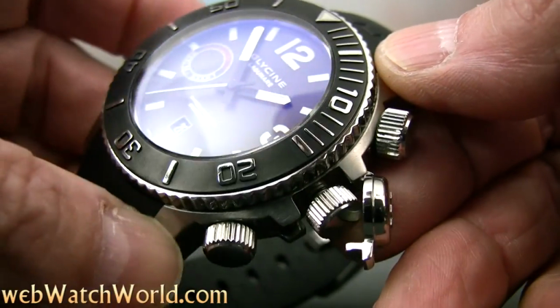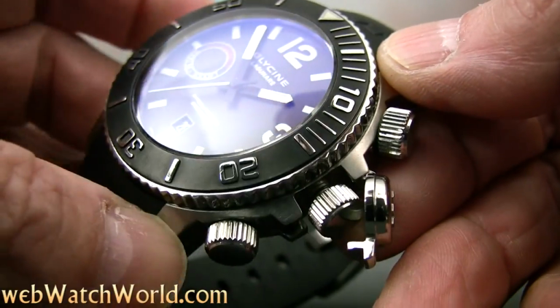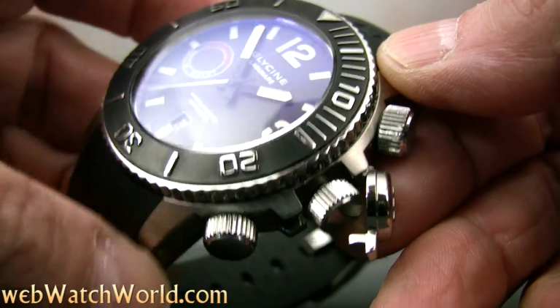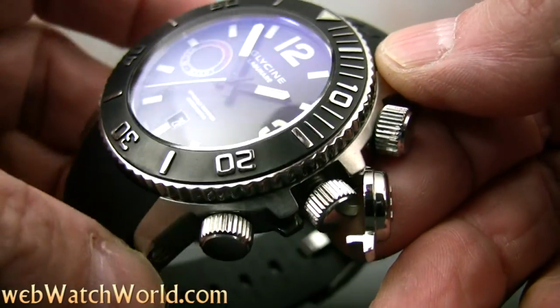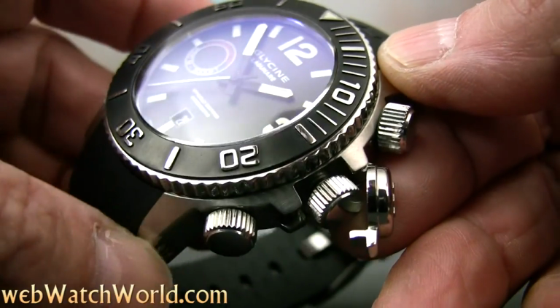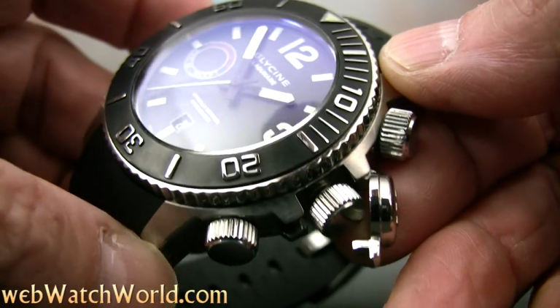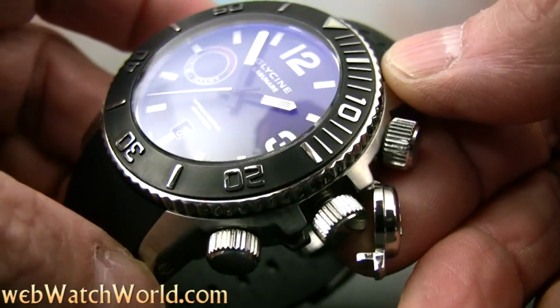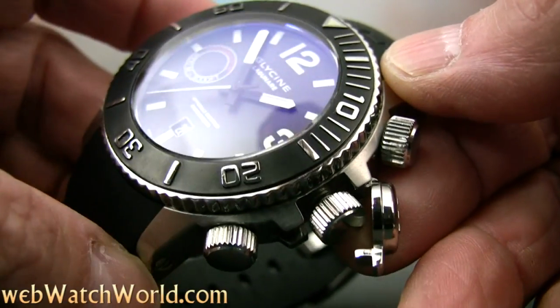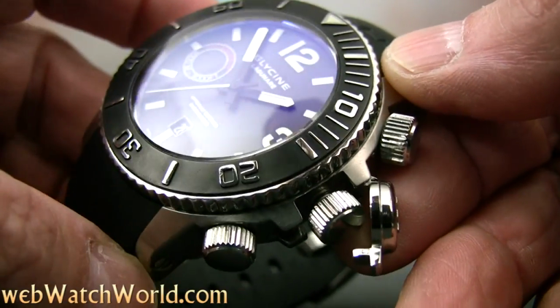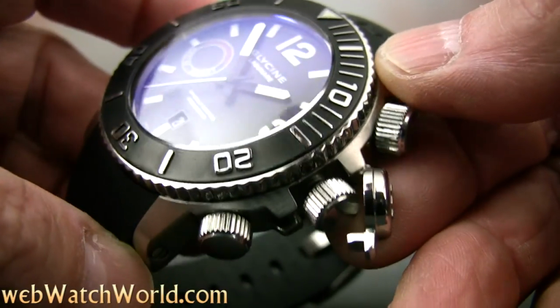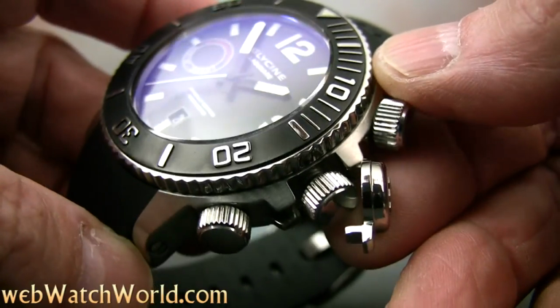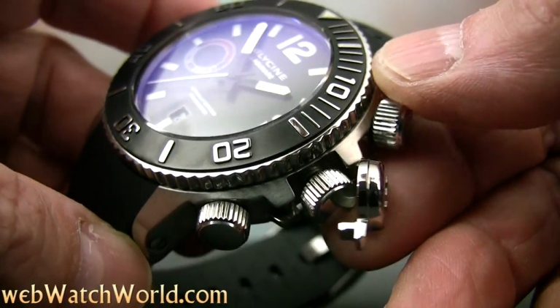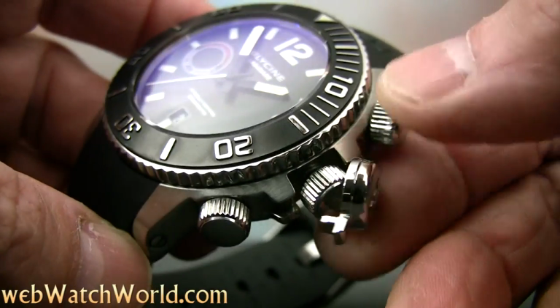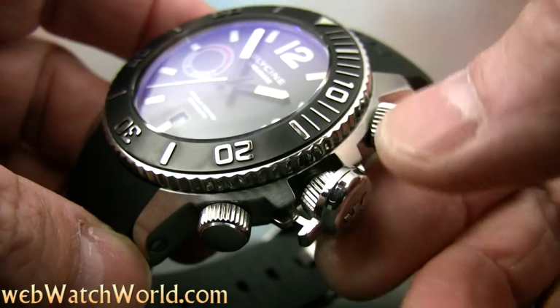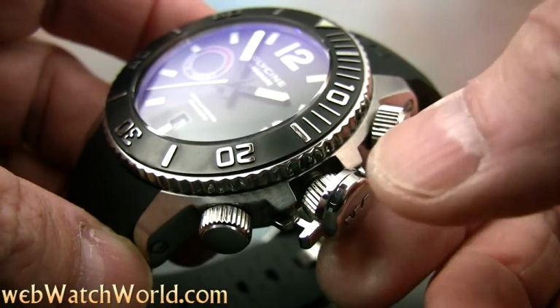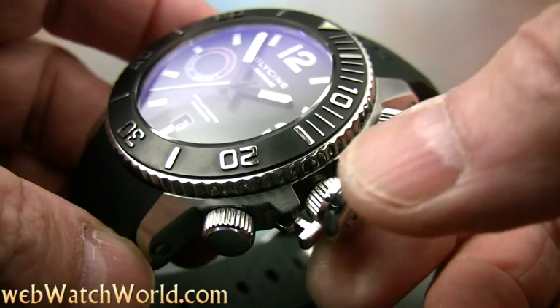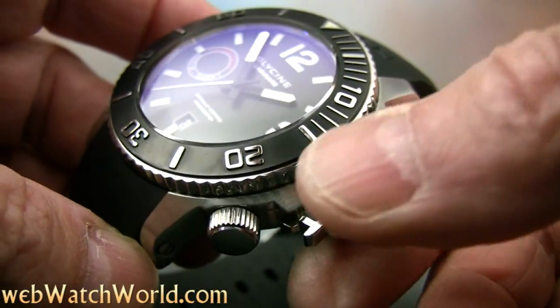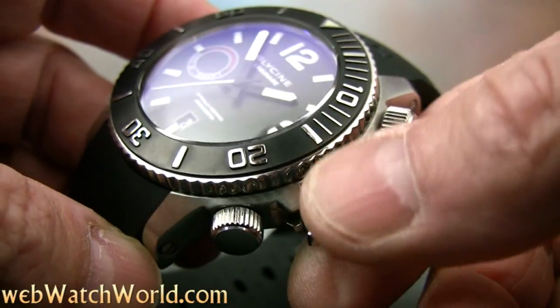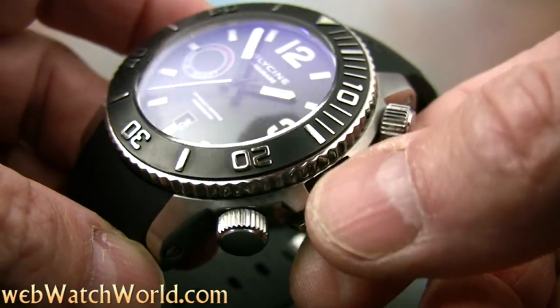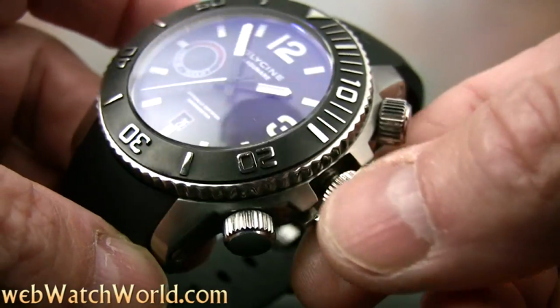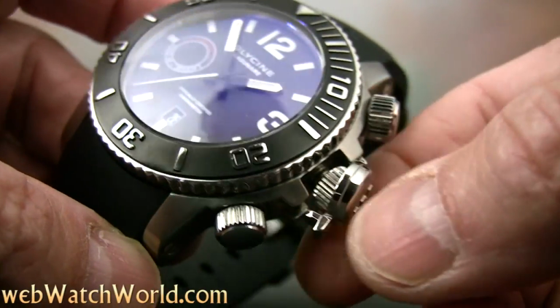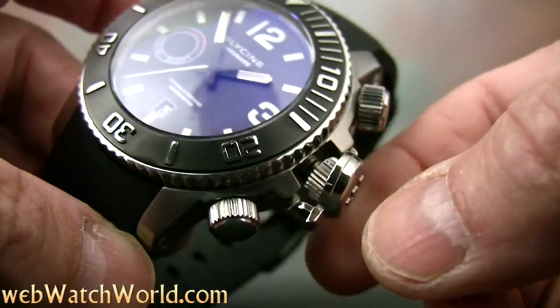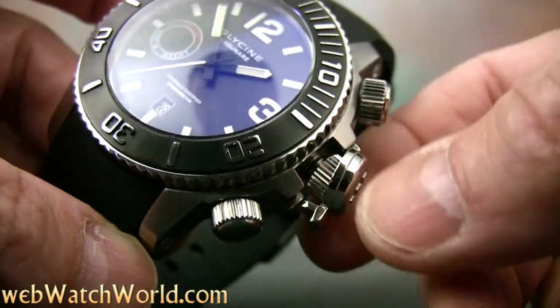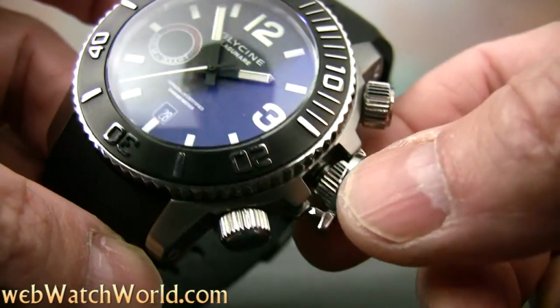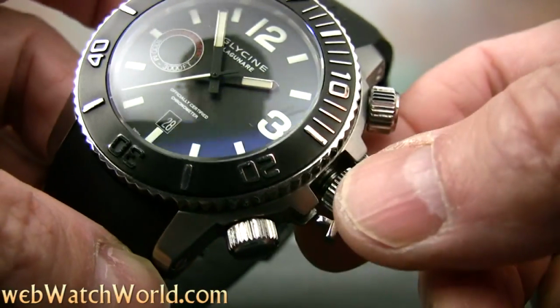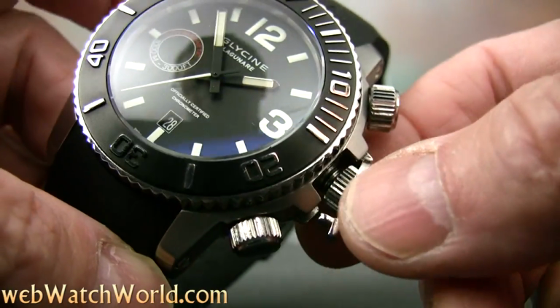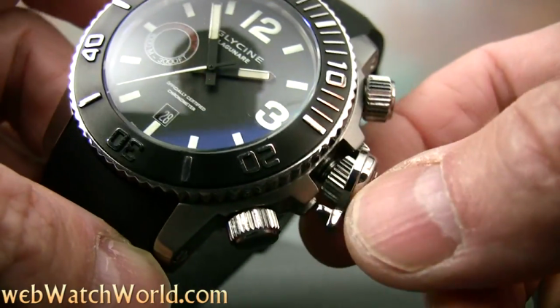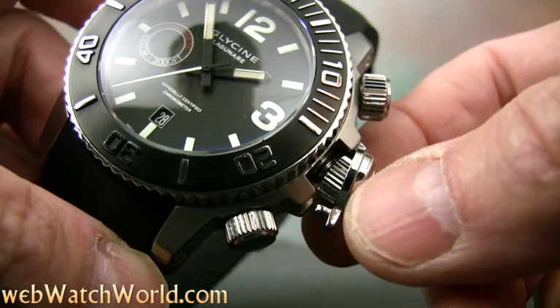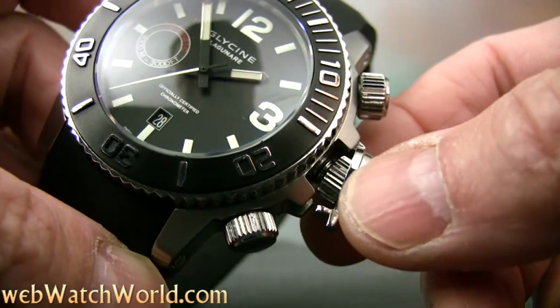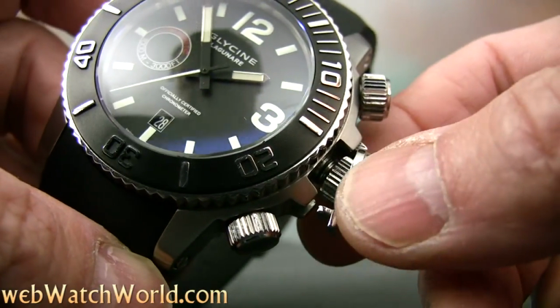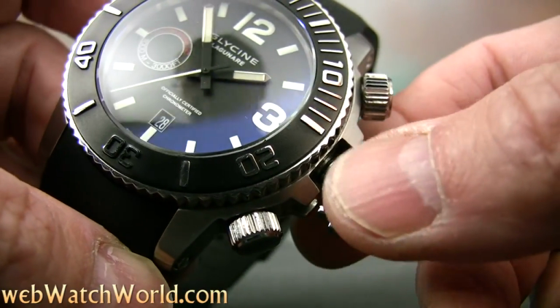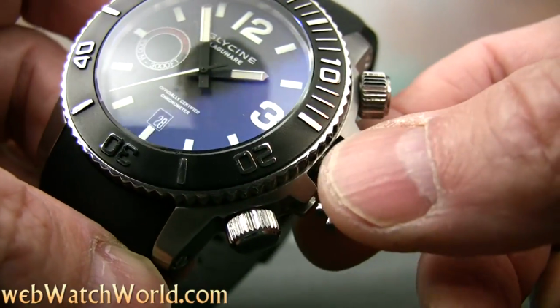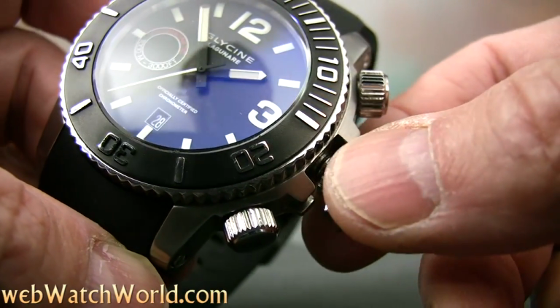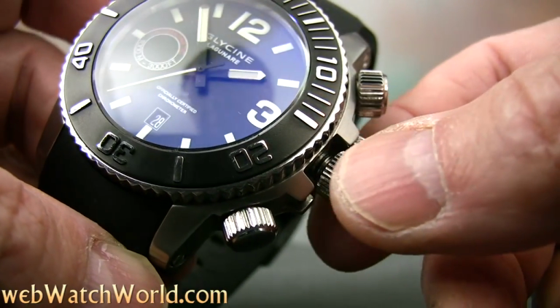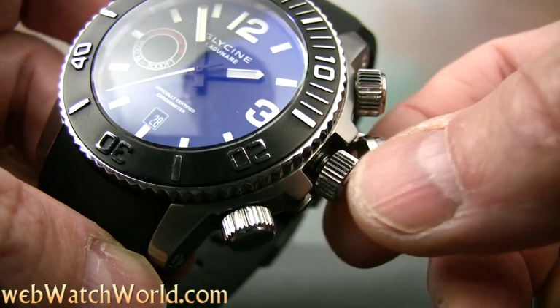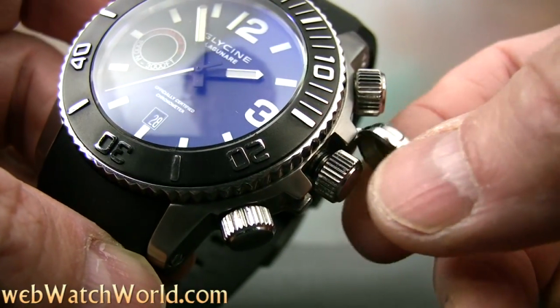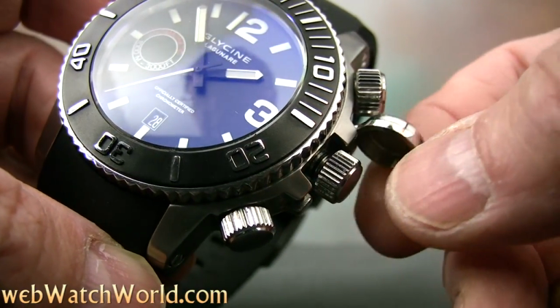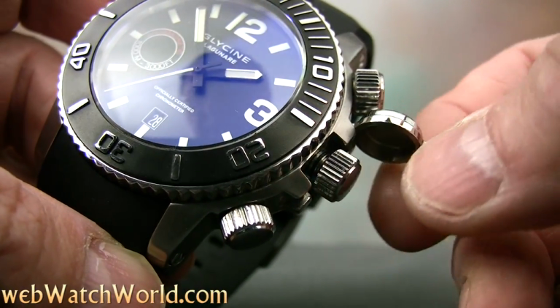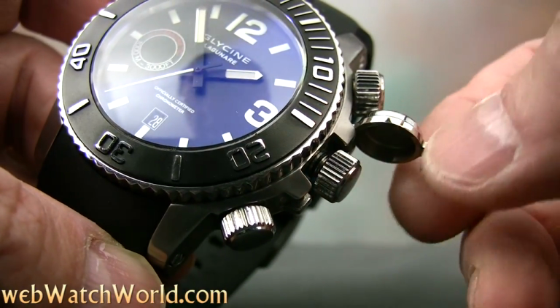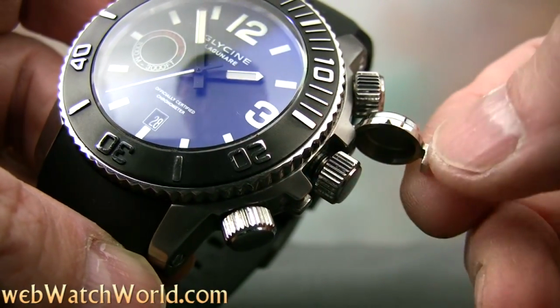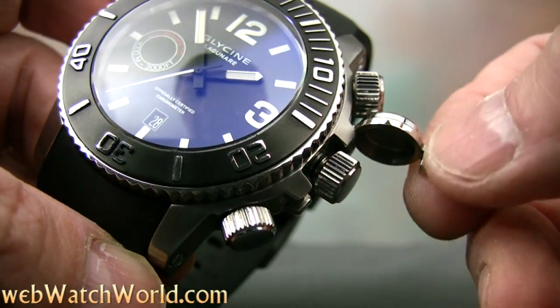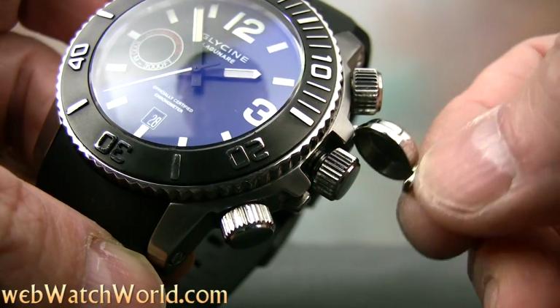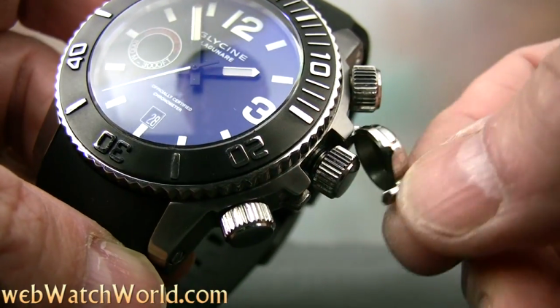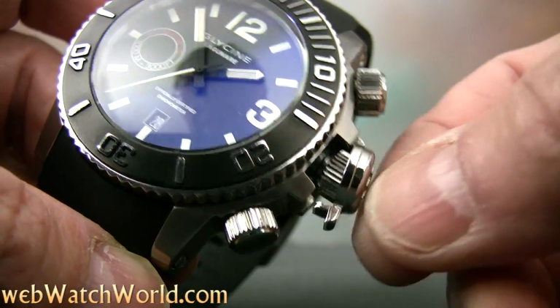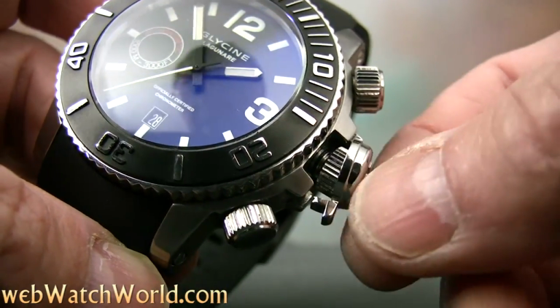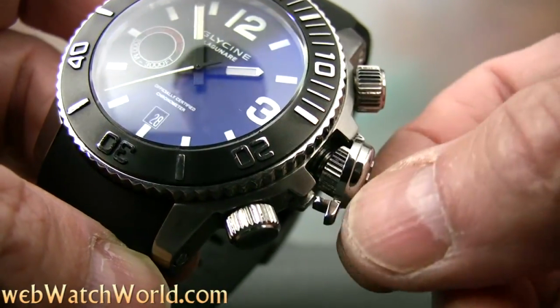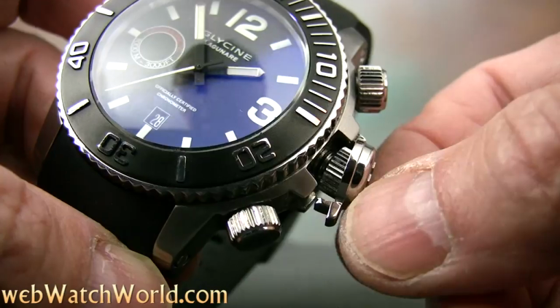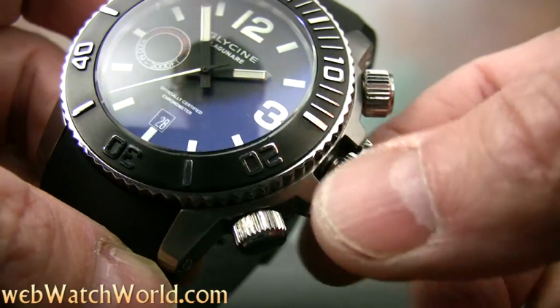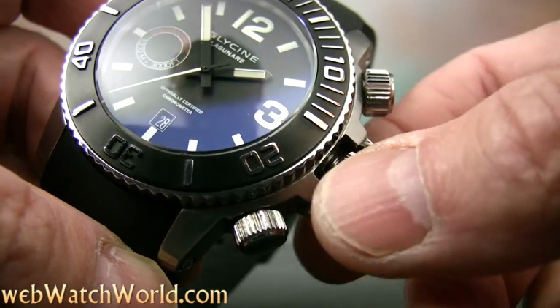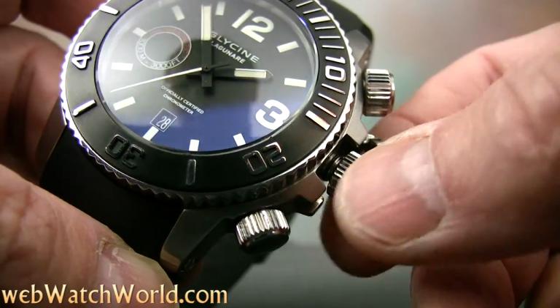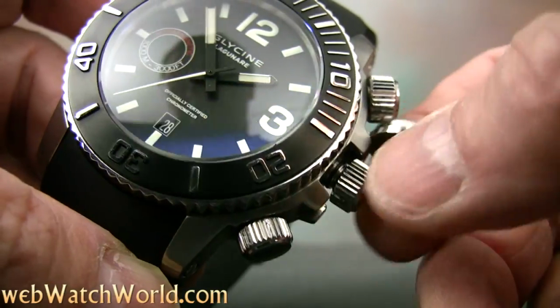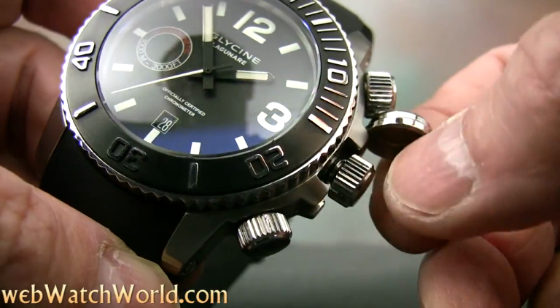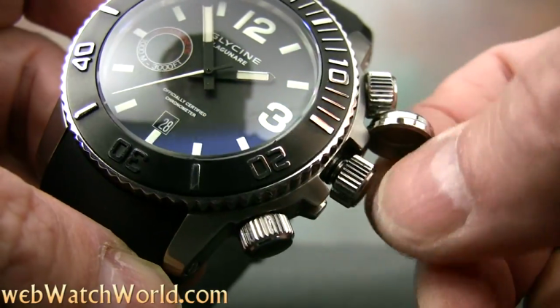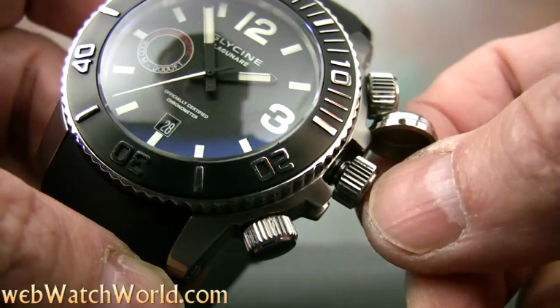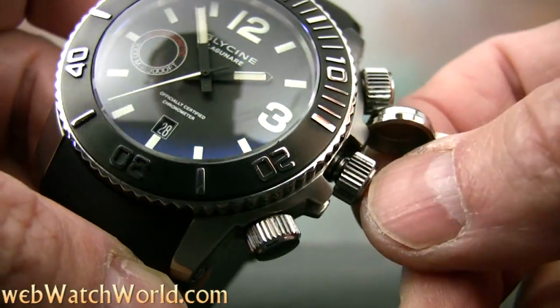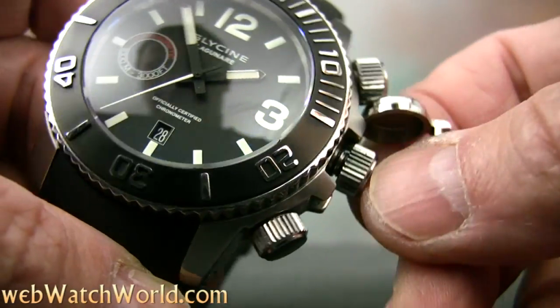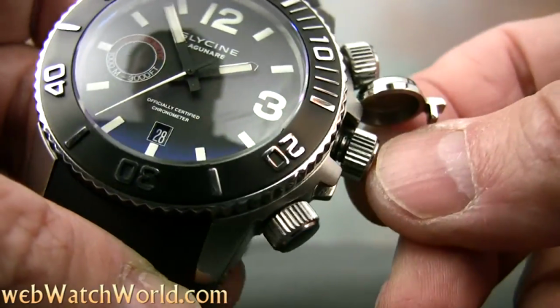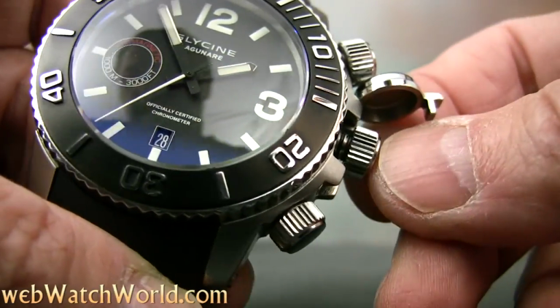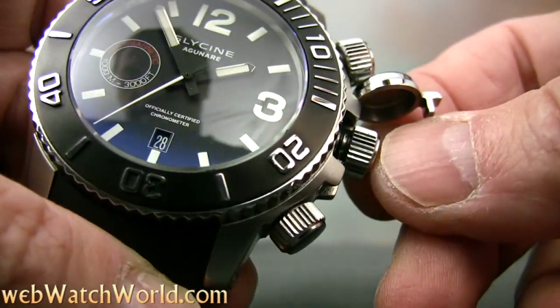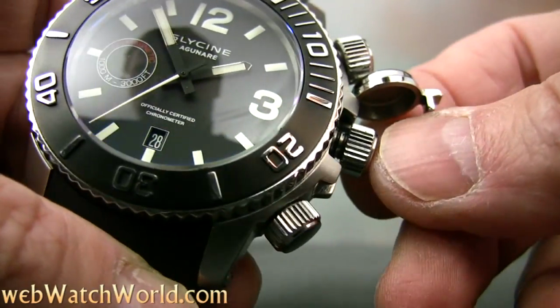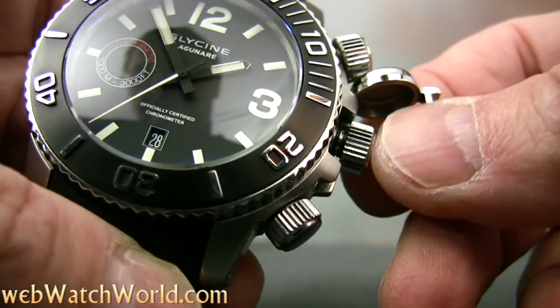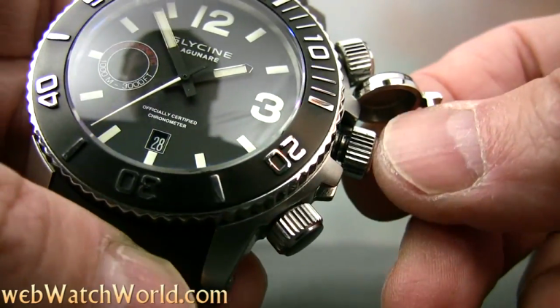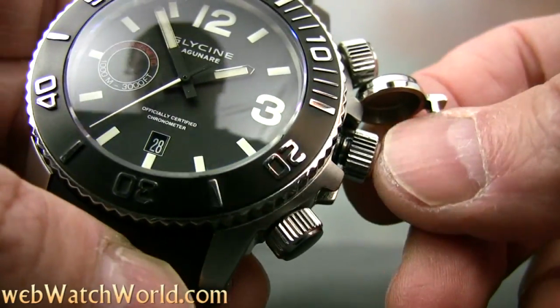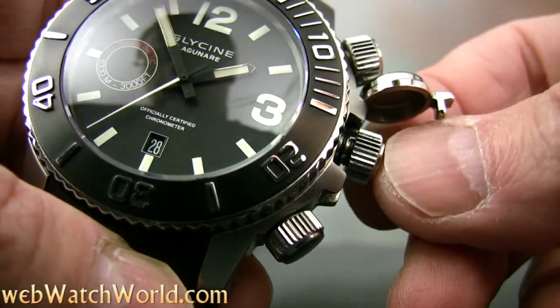The face design is clean and very easy to read, and the big white sweep seconds hand is a perfect match for the styling.